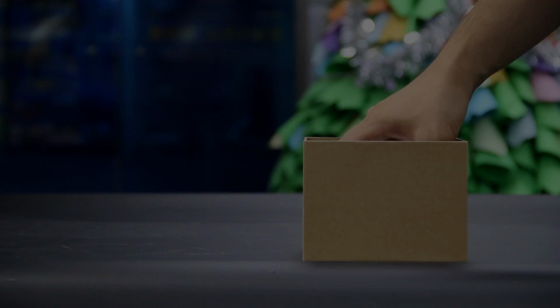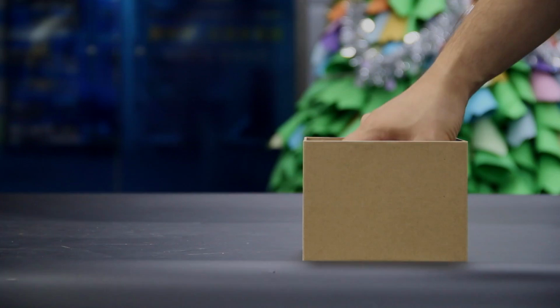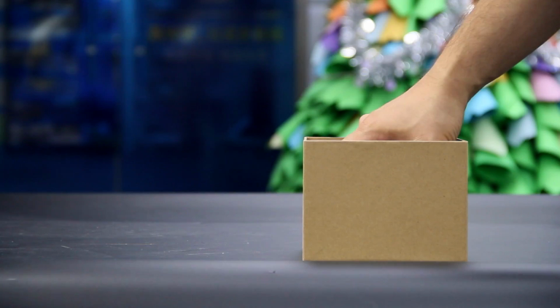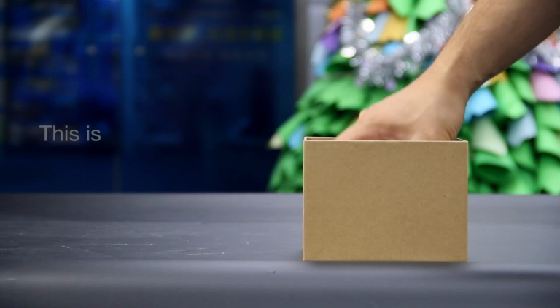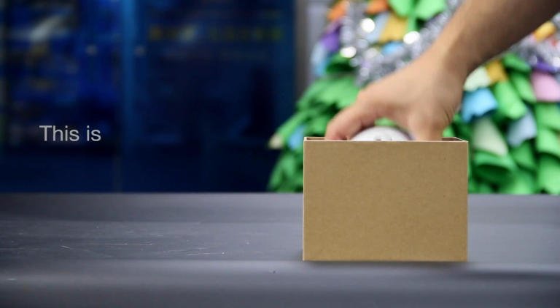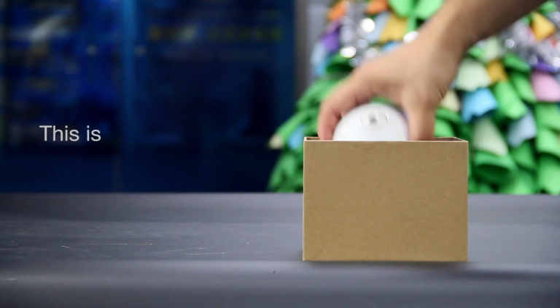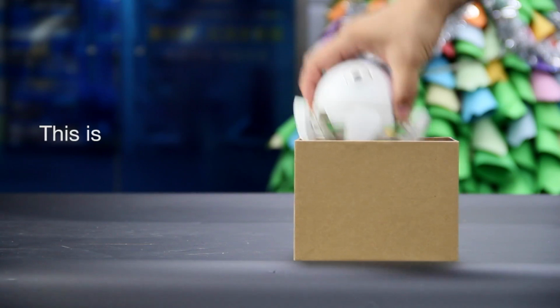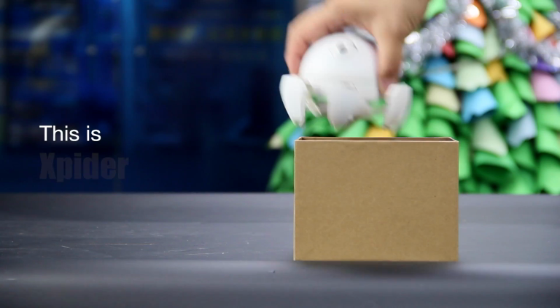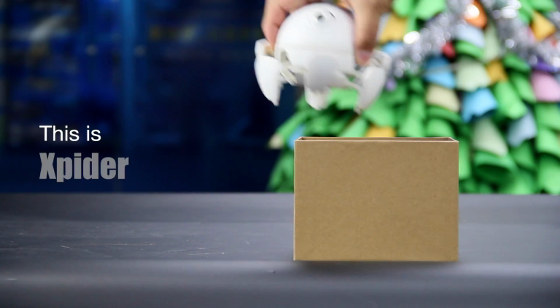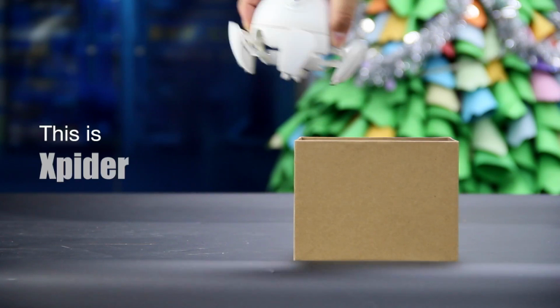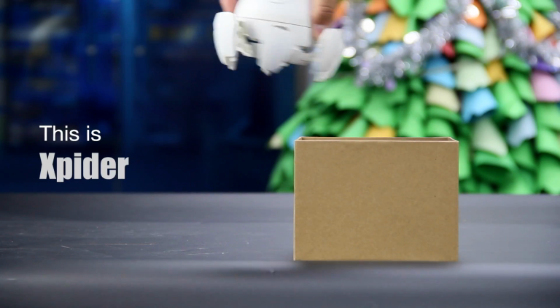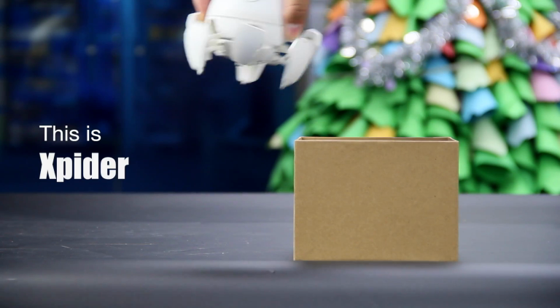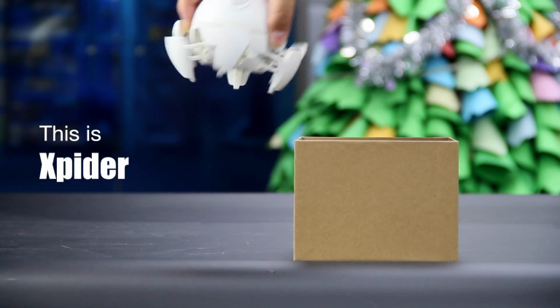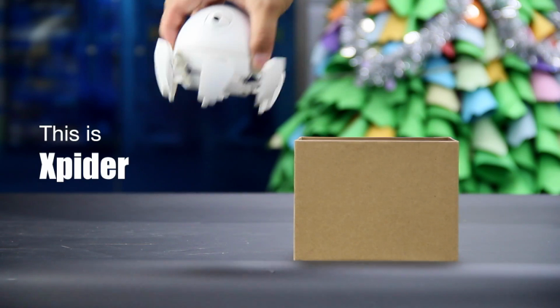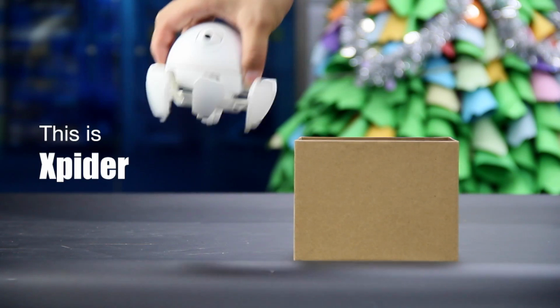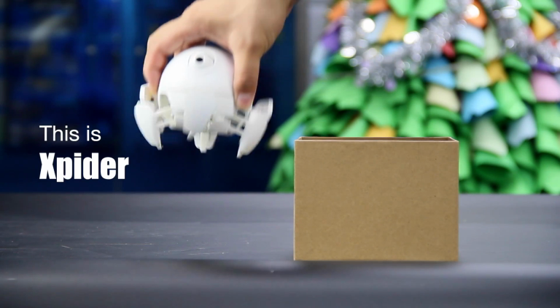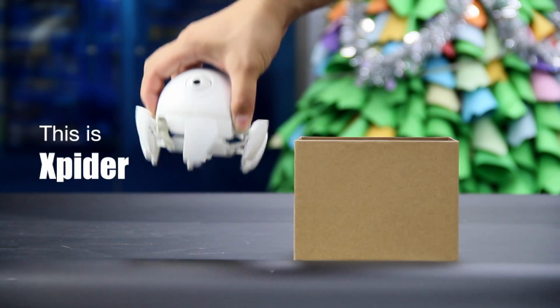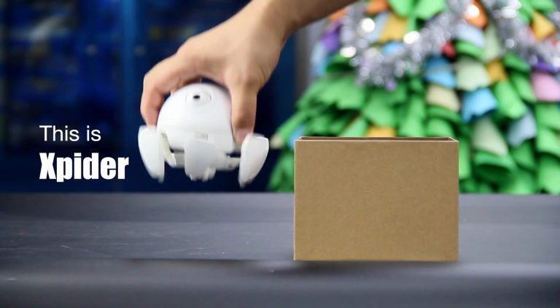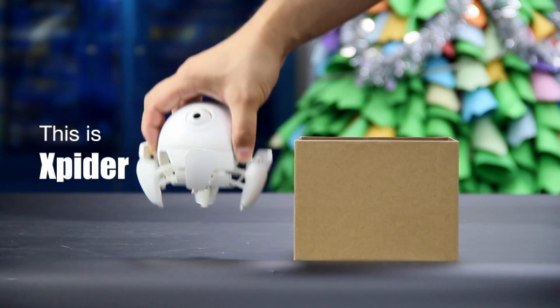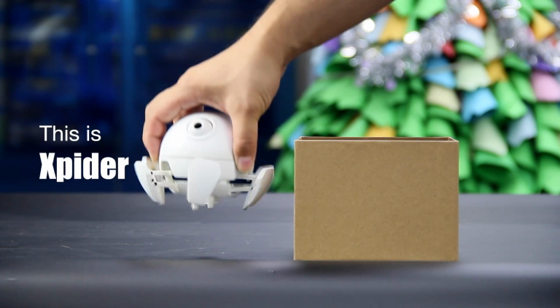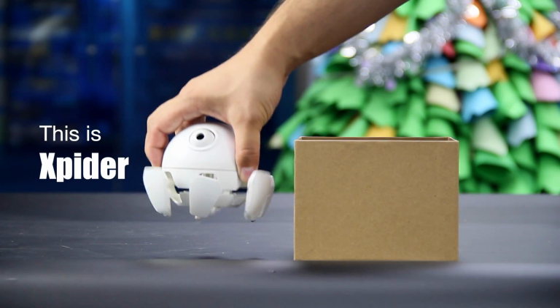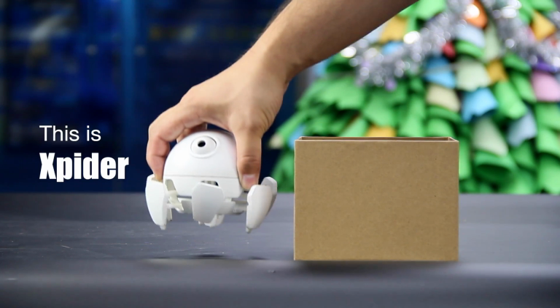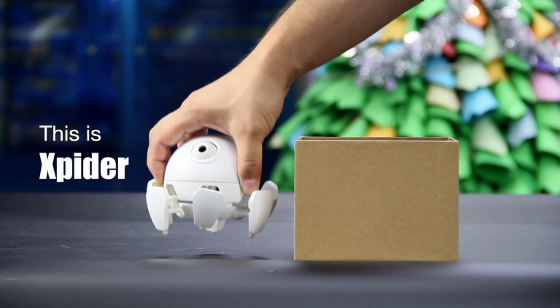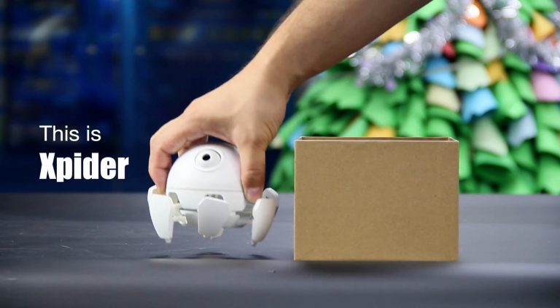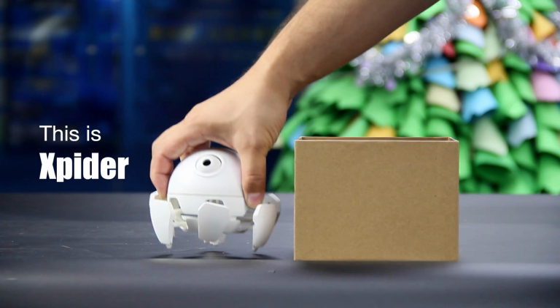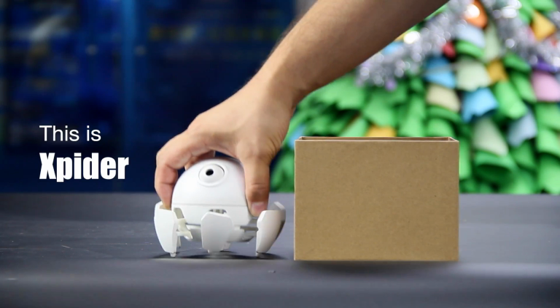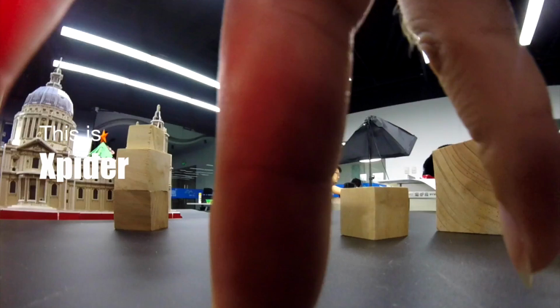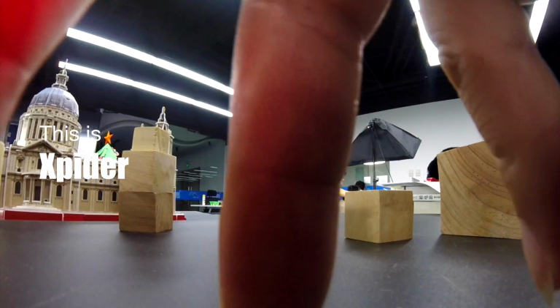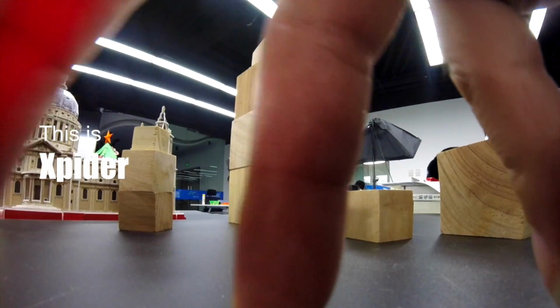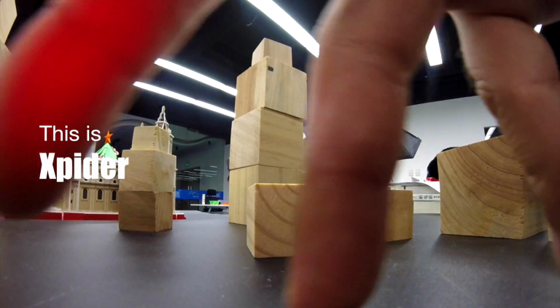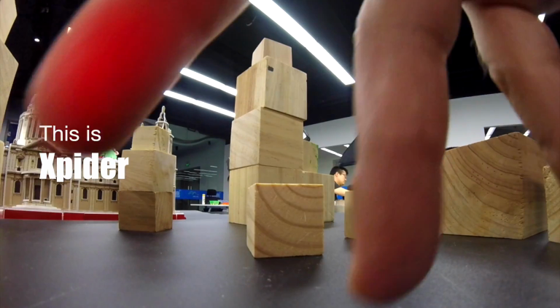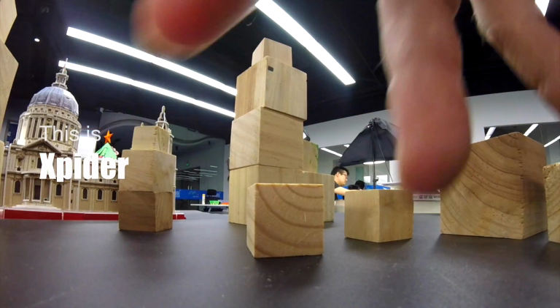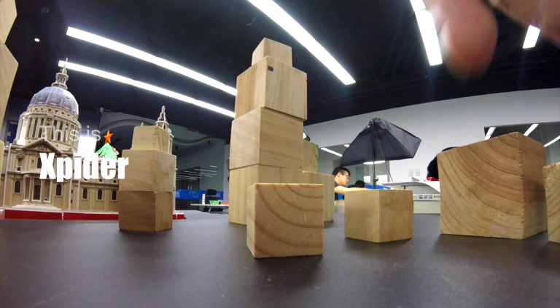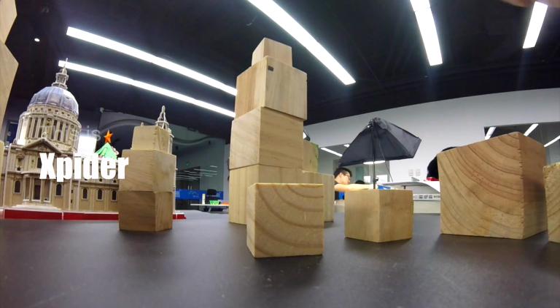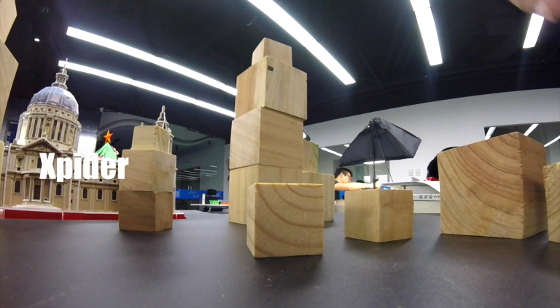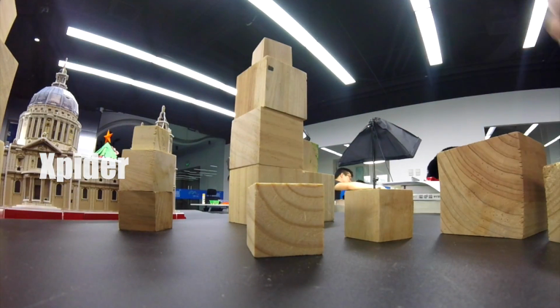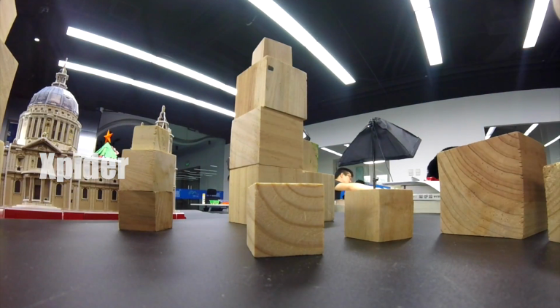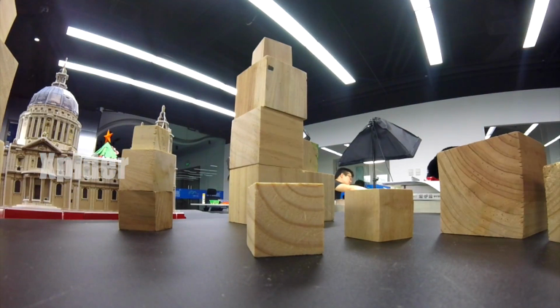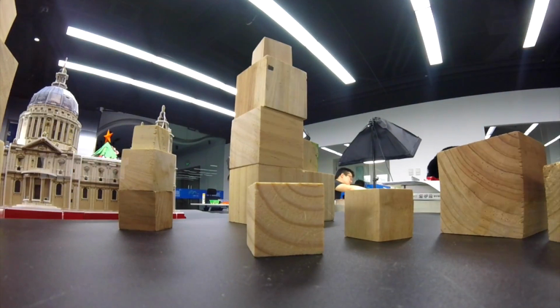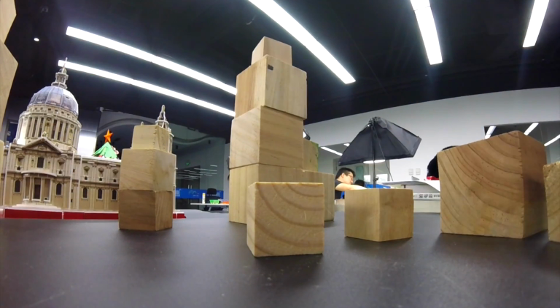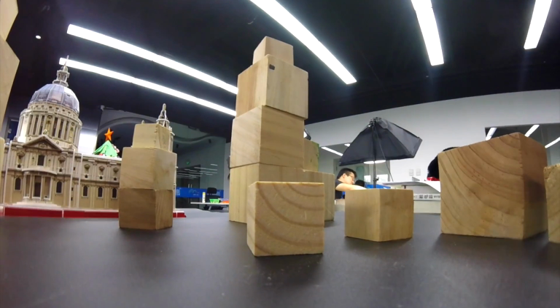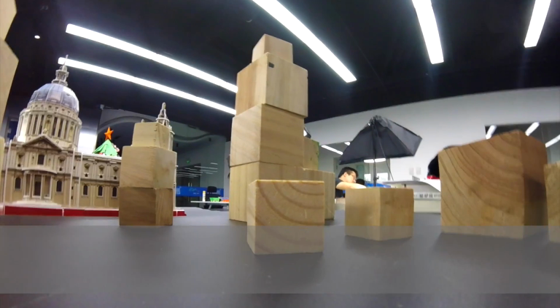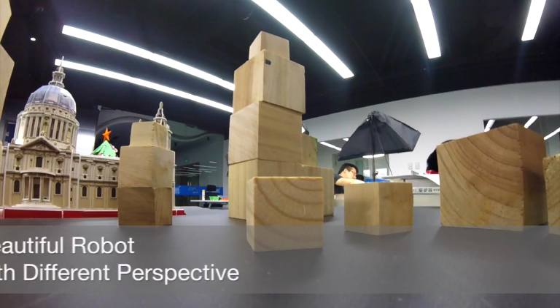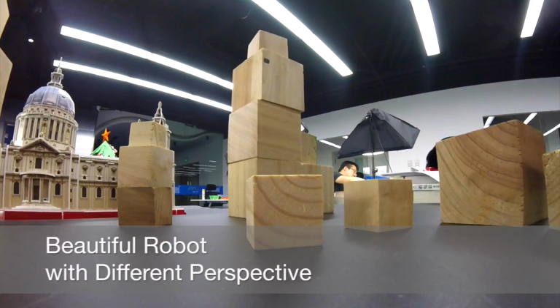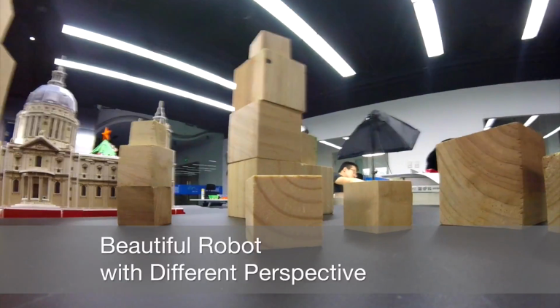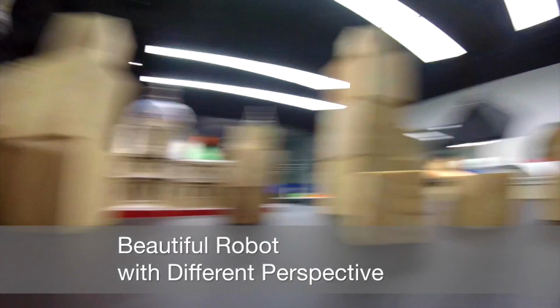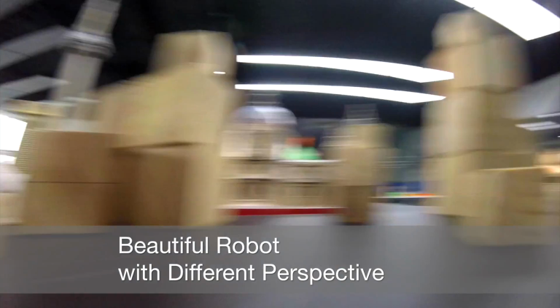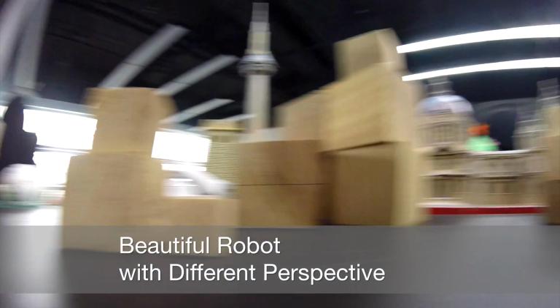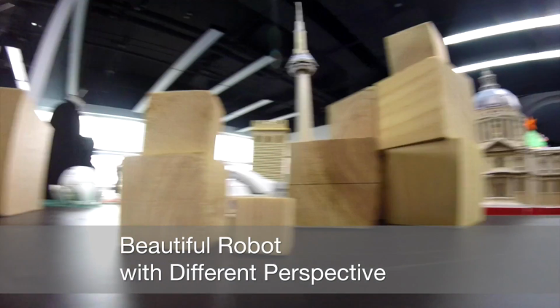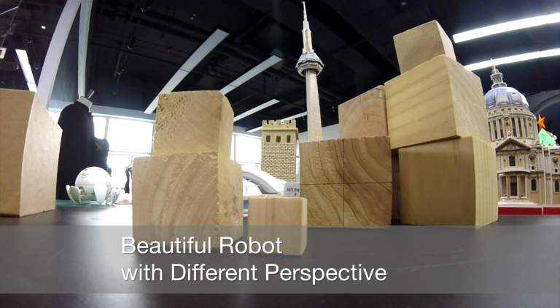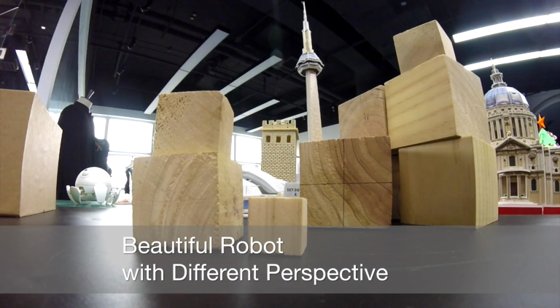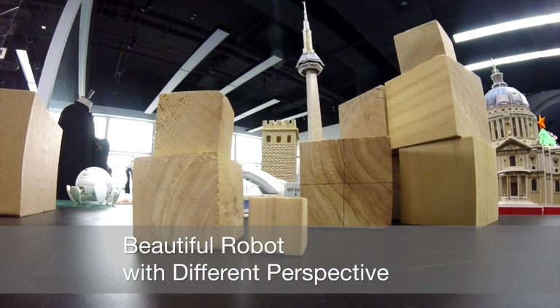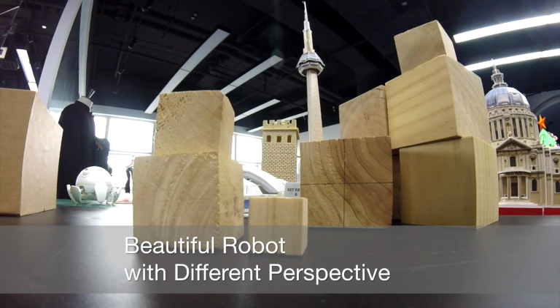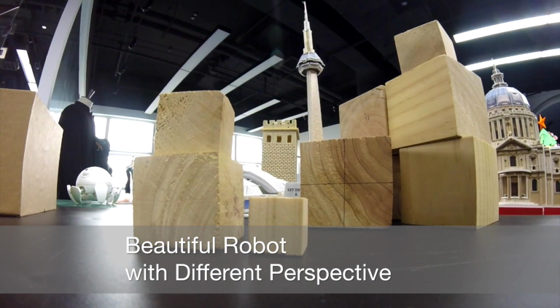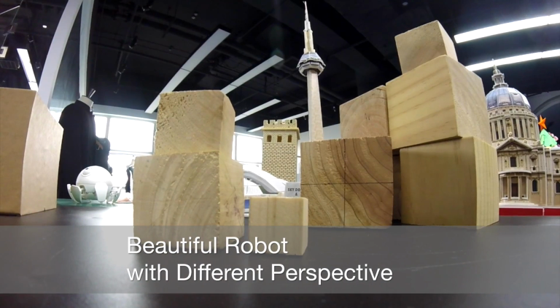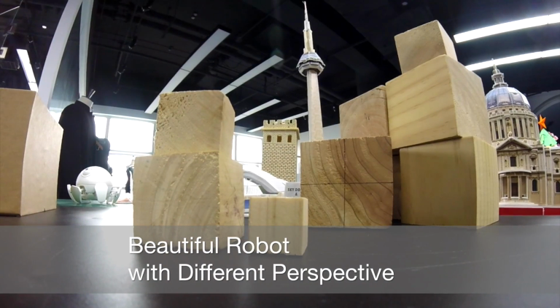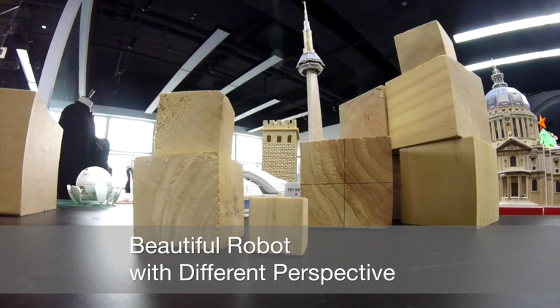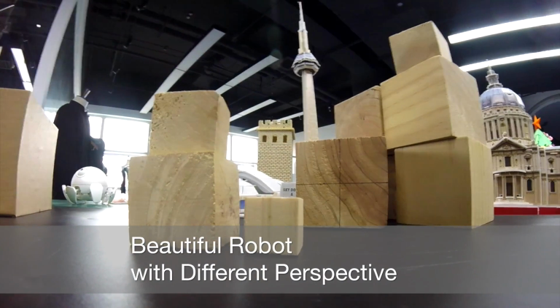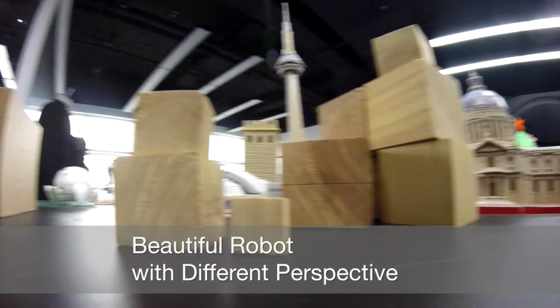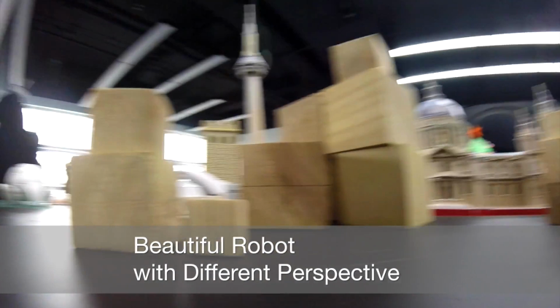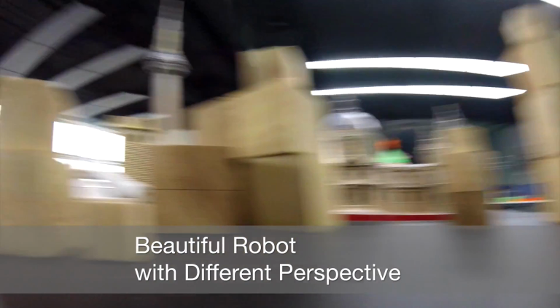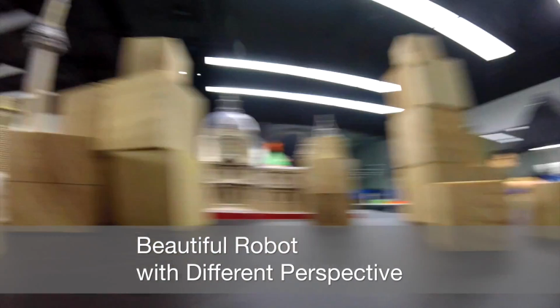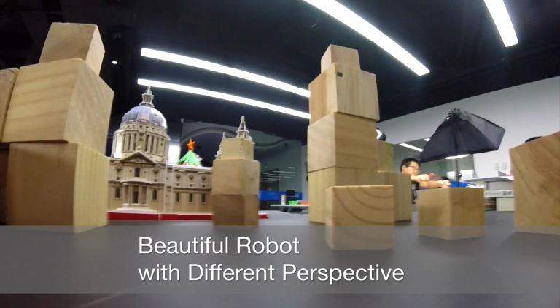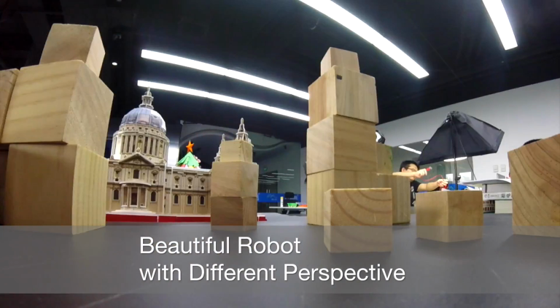Hi, this is Xspider. Xspider can go where you can't — under the desk, around furniture, and more.